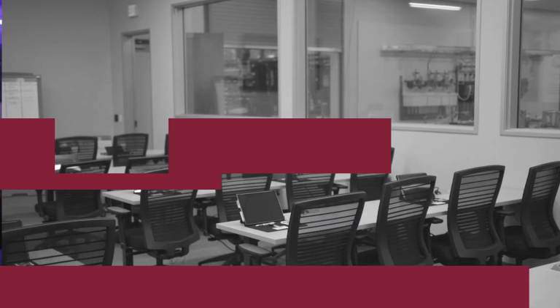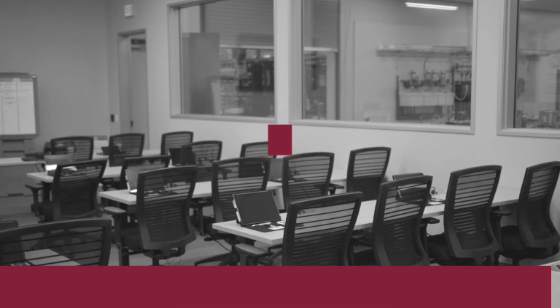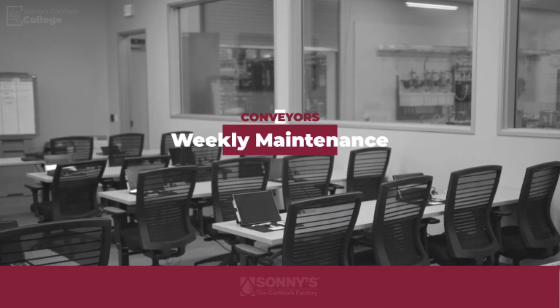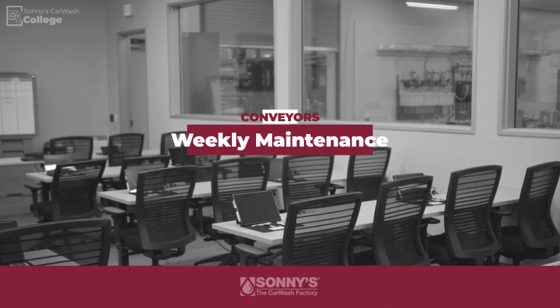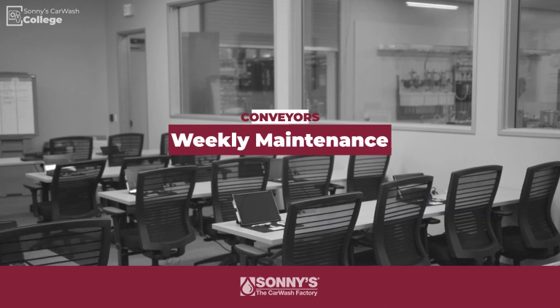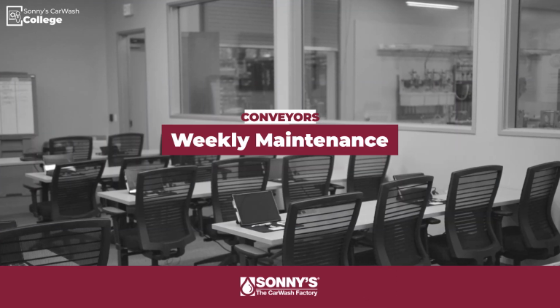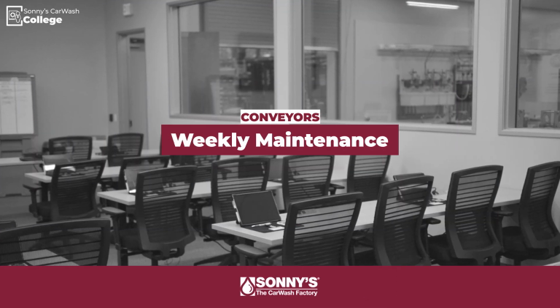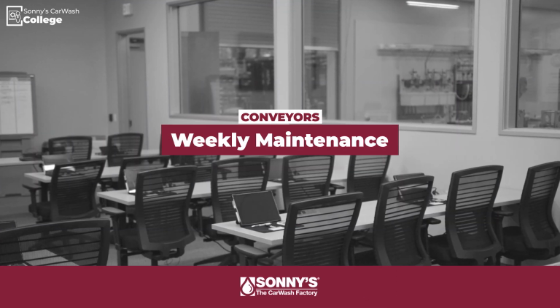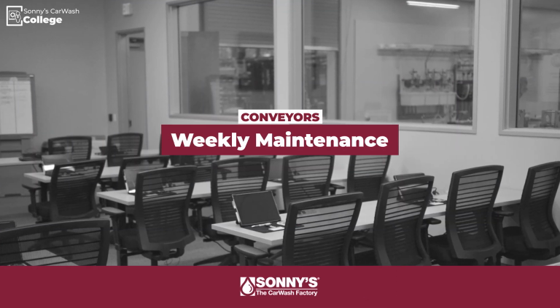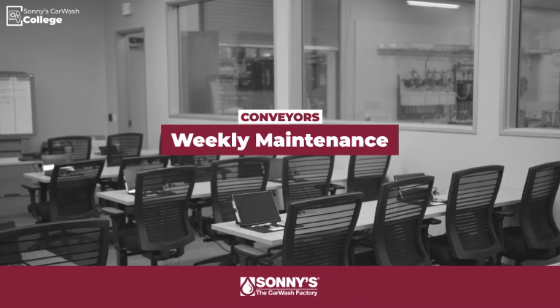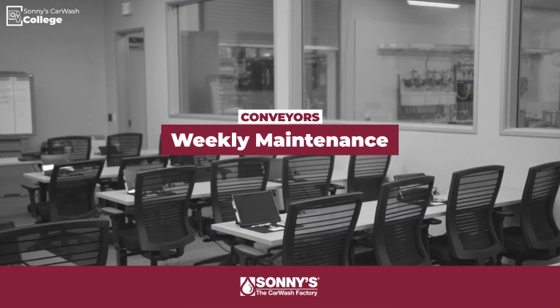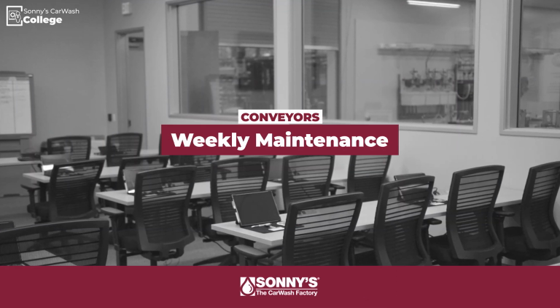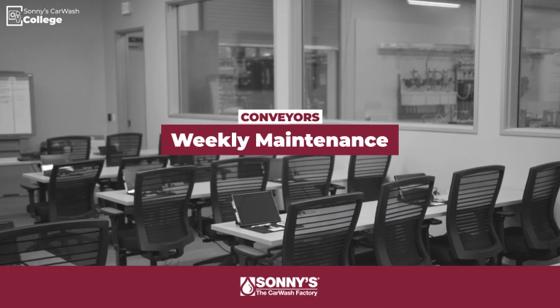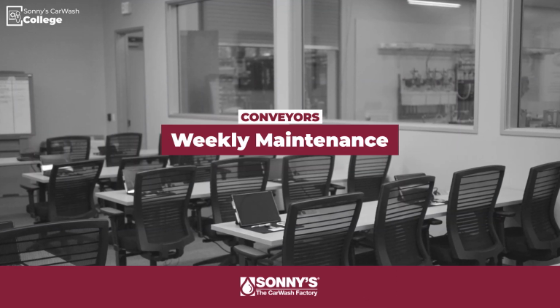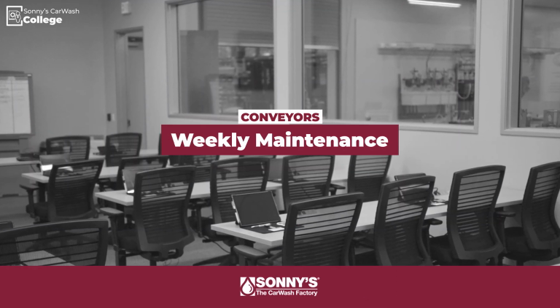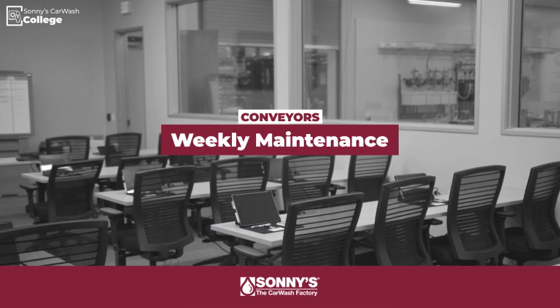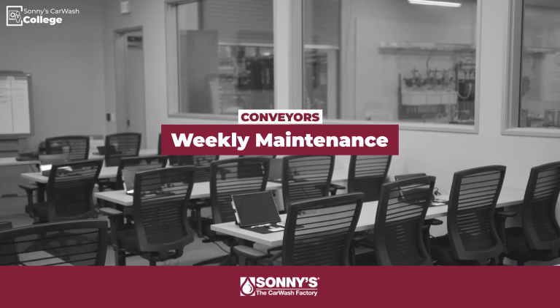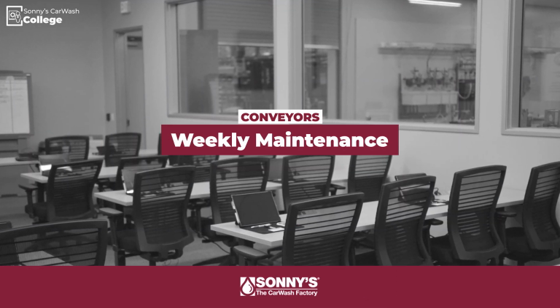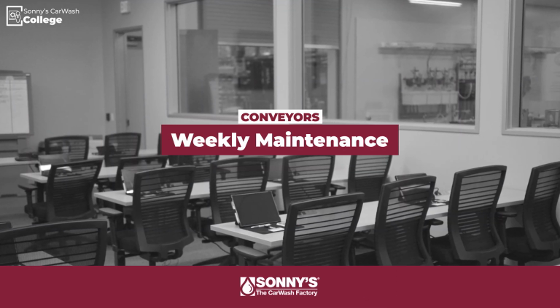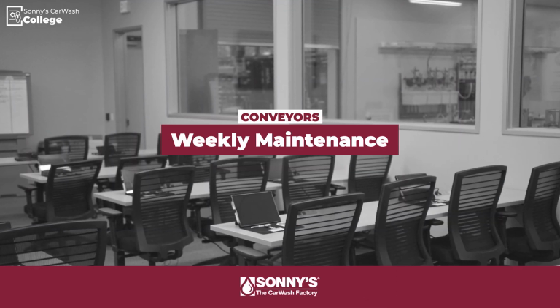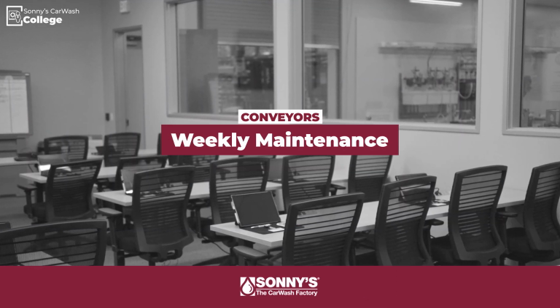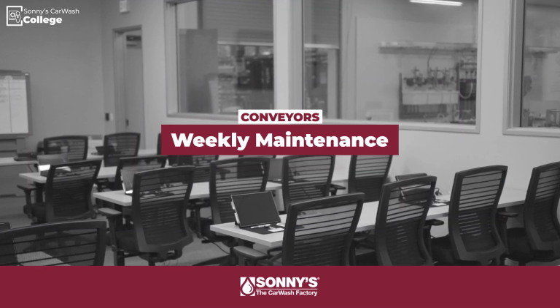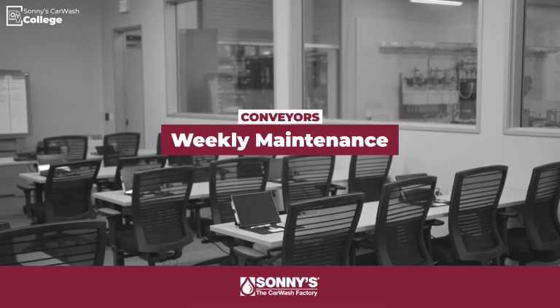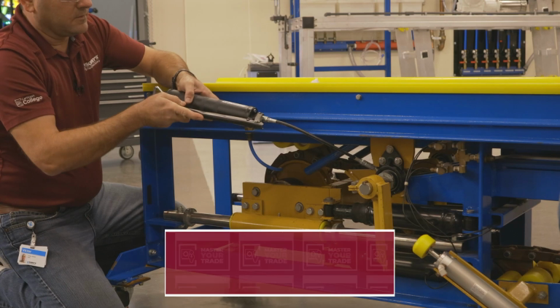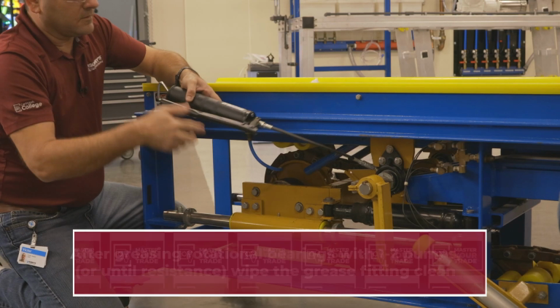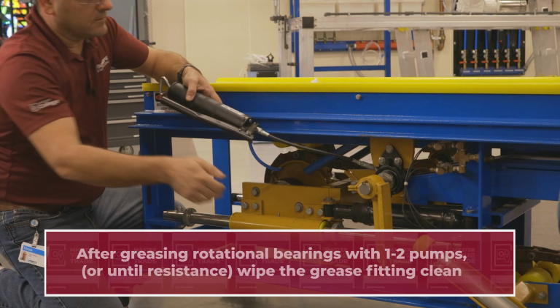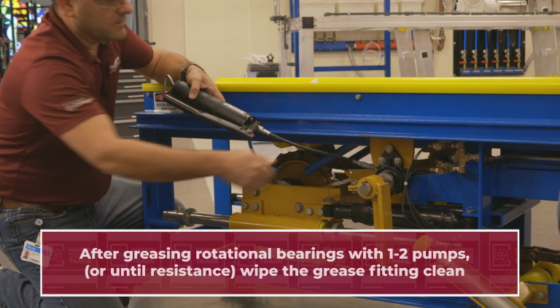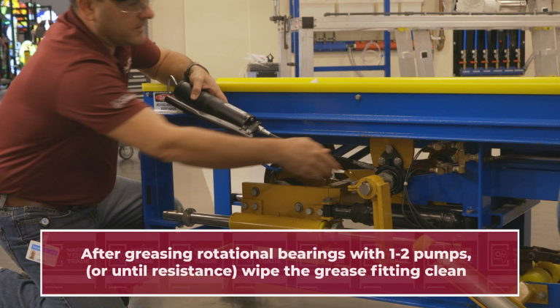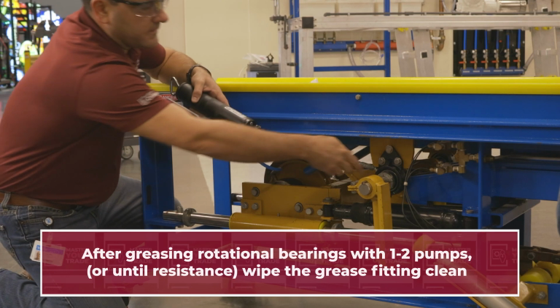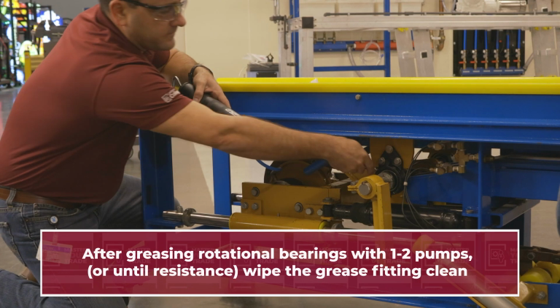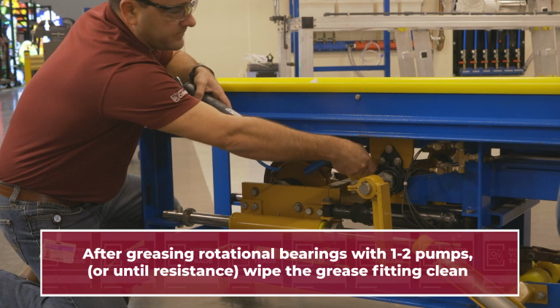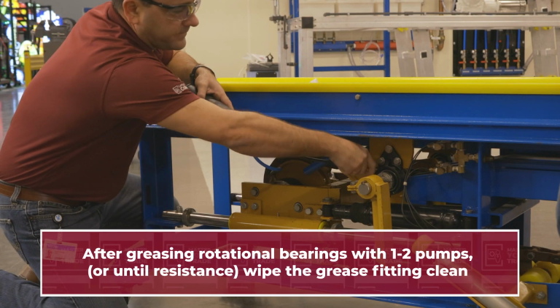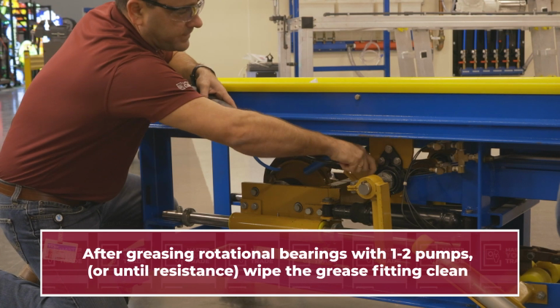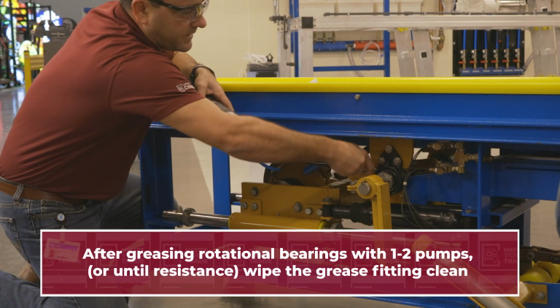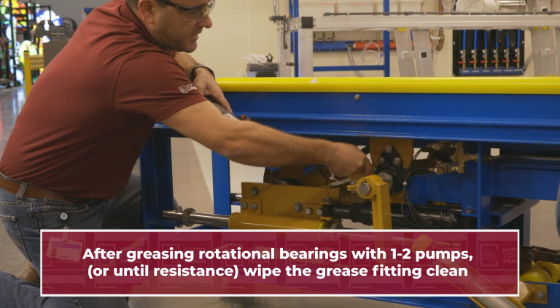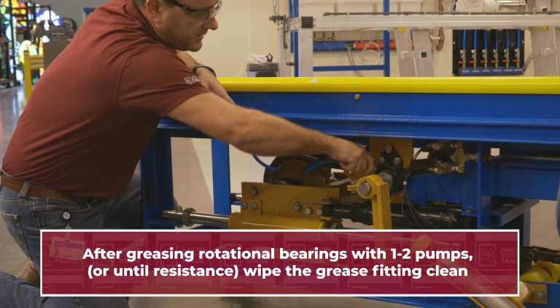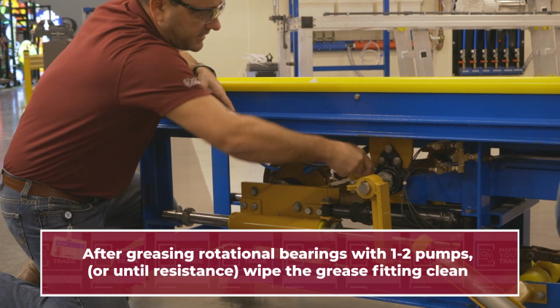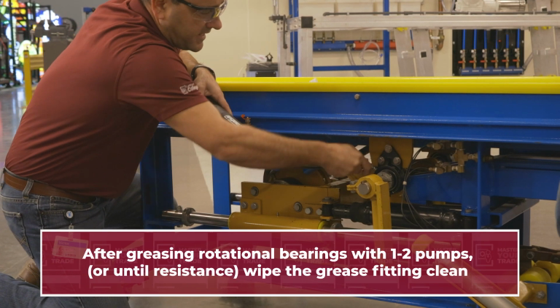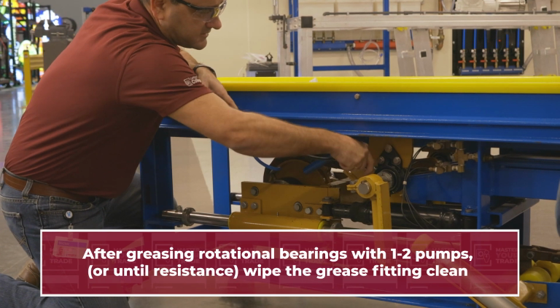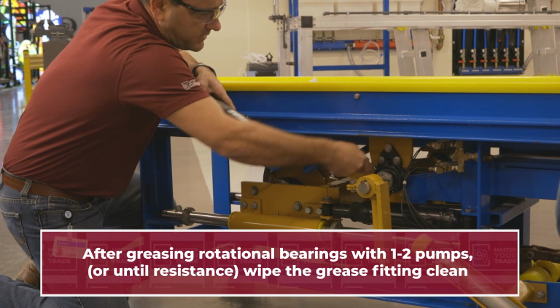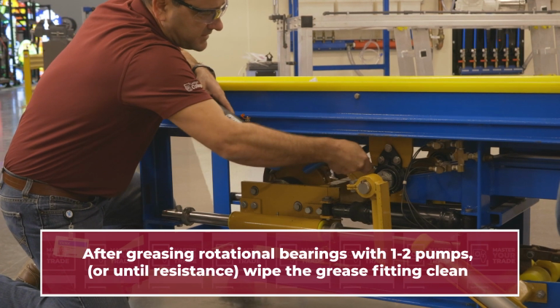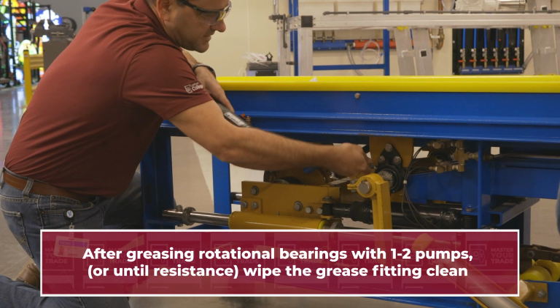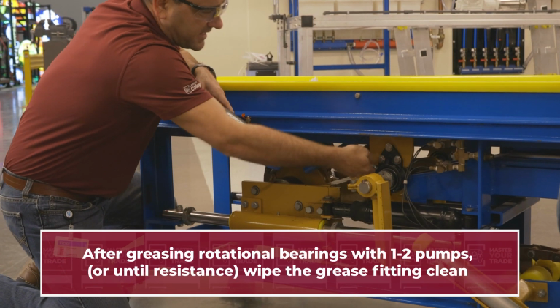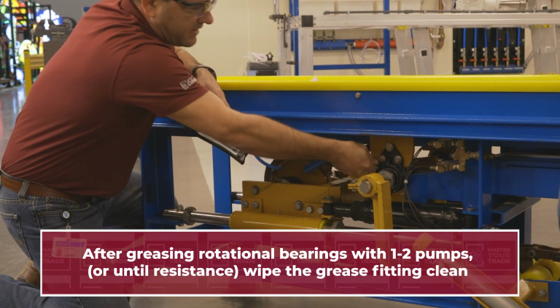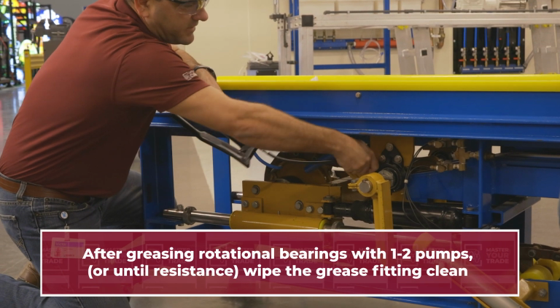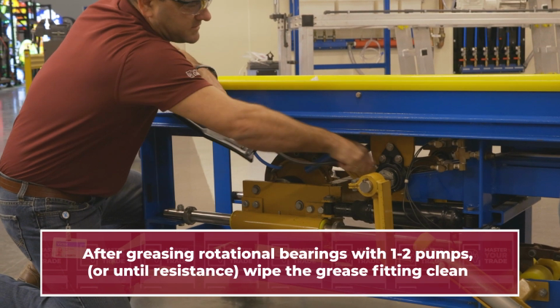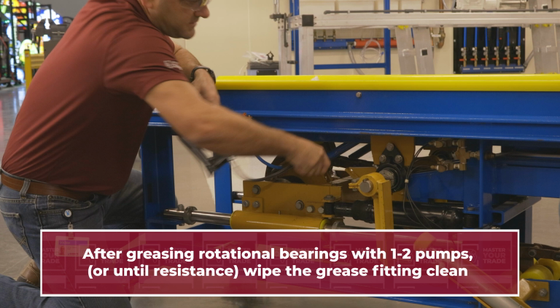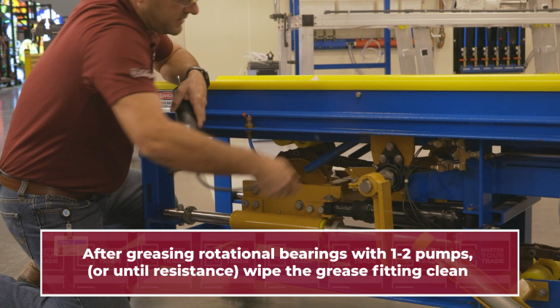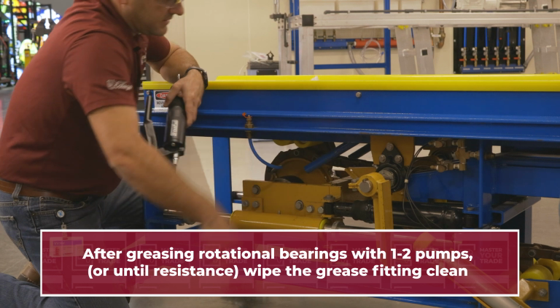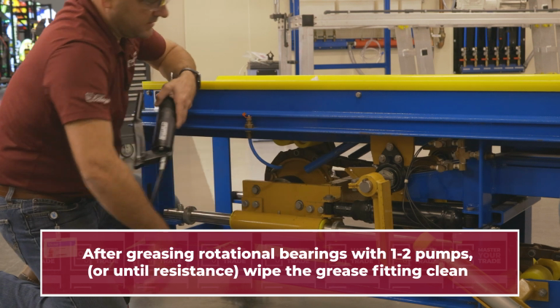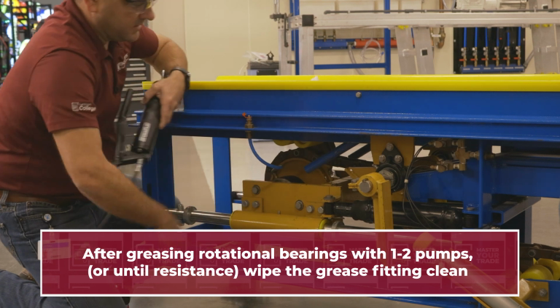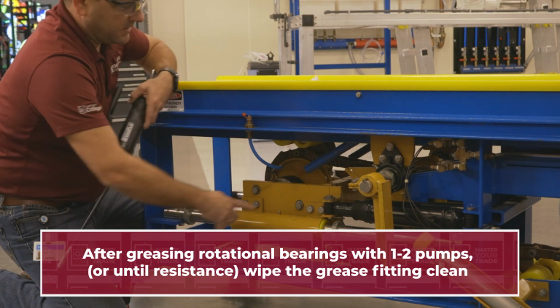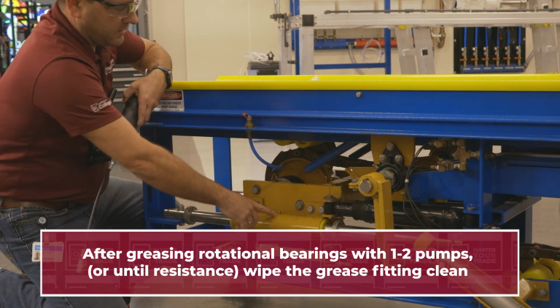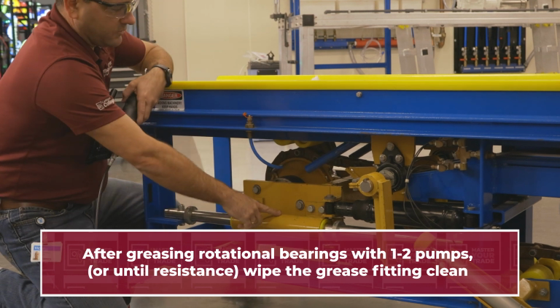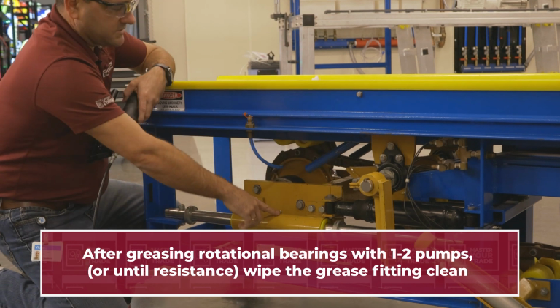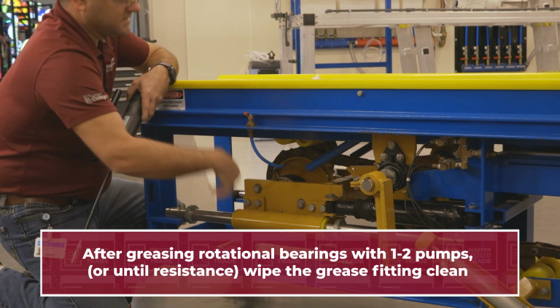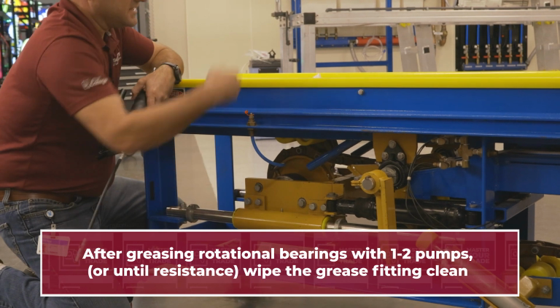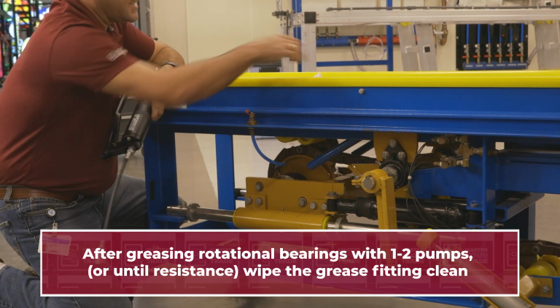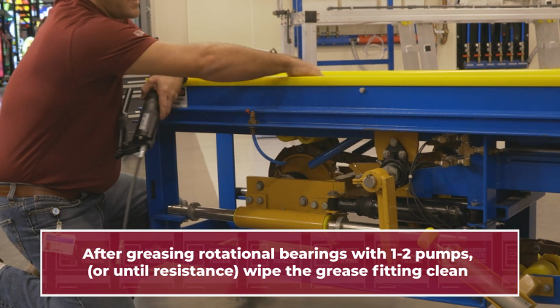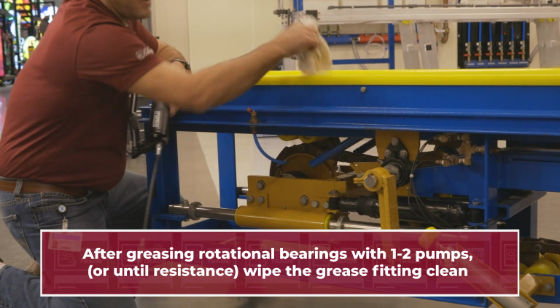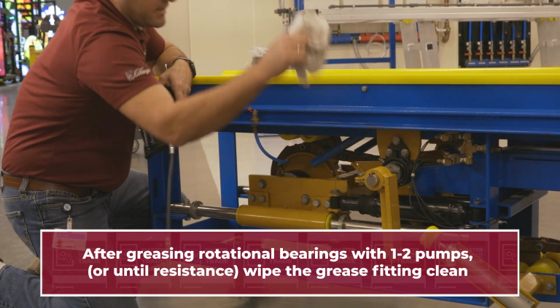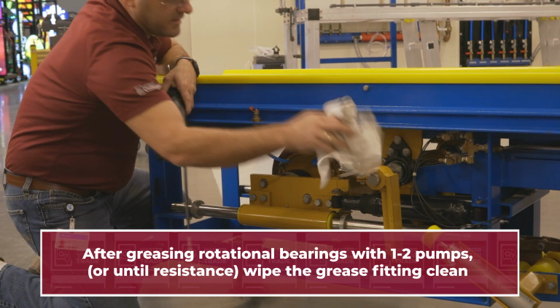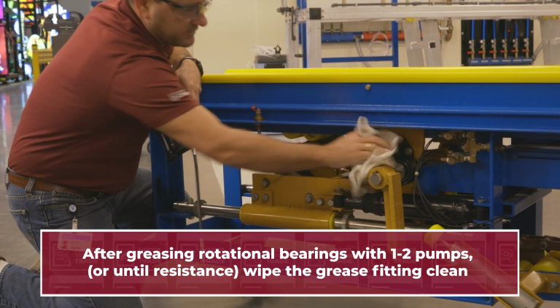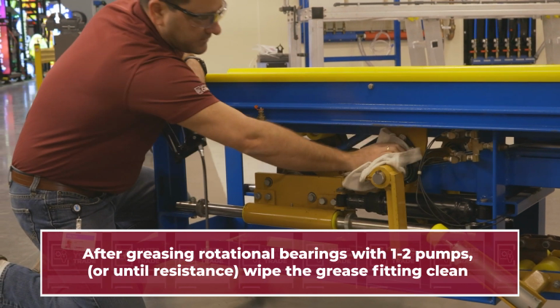Weekly, we need to grease our rotational bearings. After greasing with one or two pumps, or until resistance is felt, wipe the grease fitting clean.